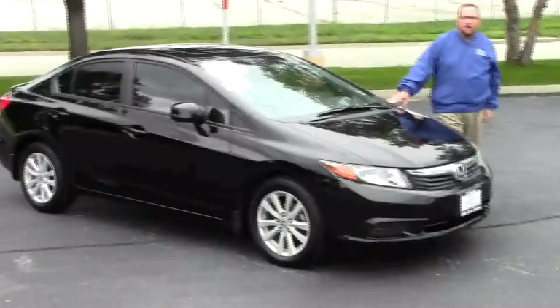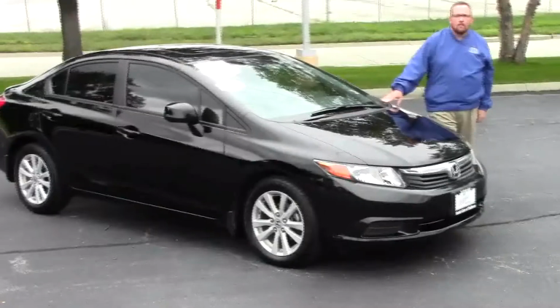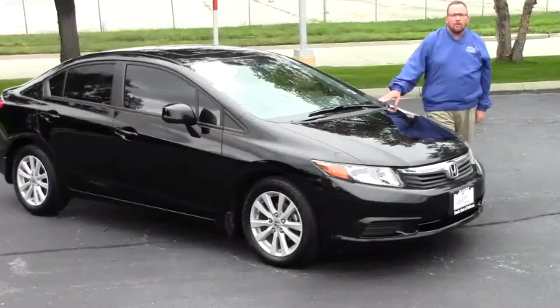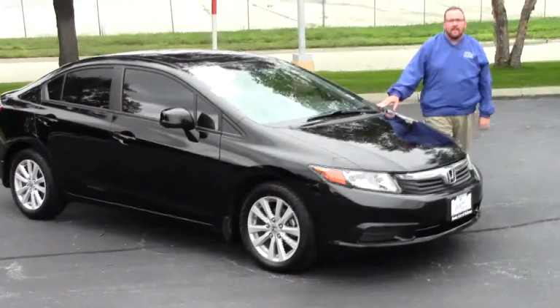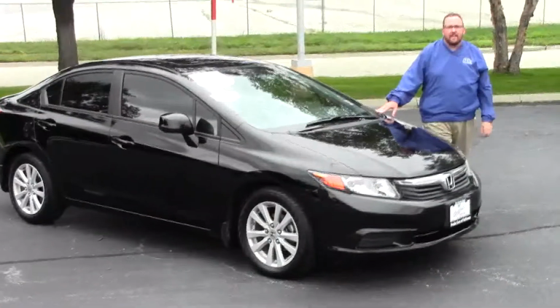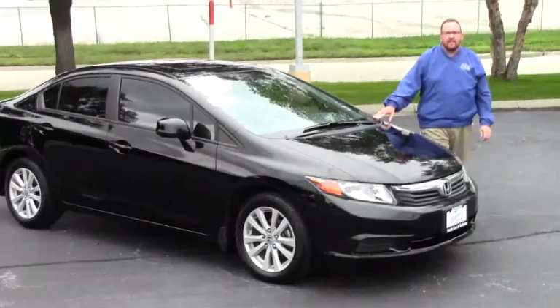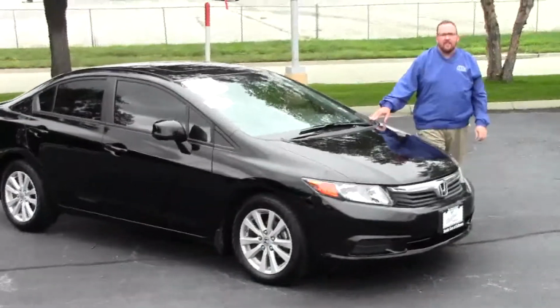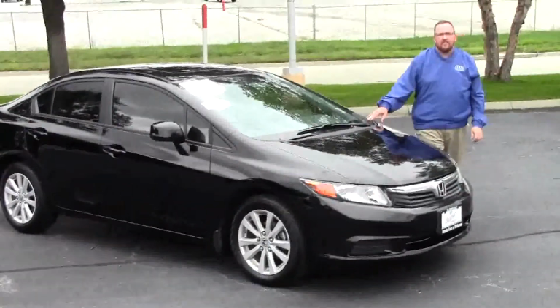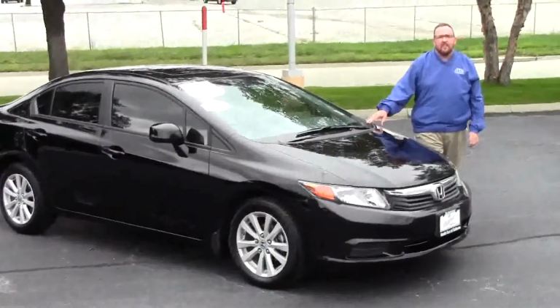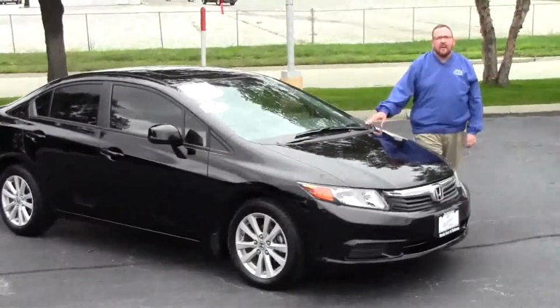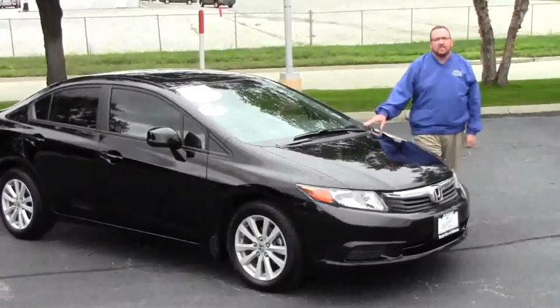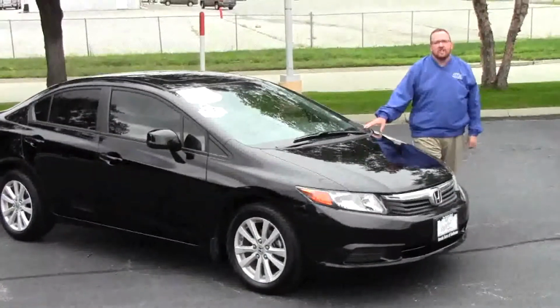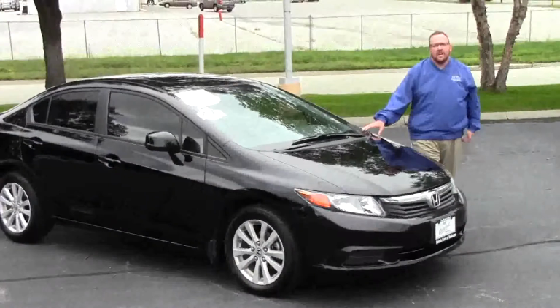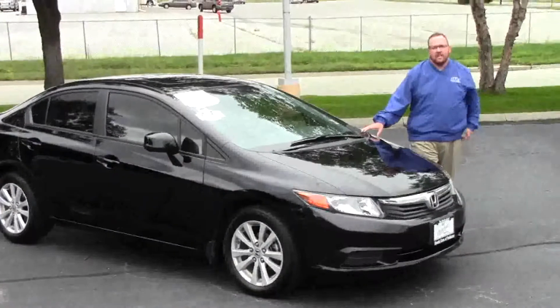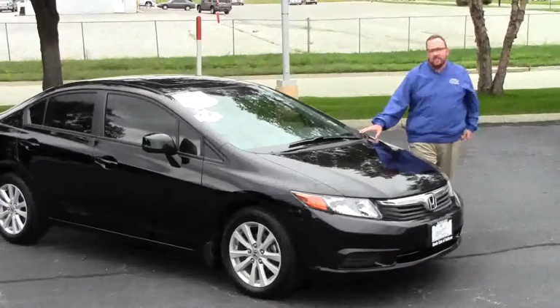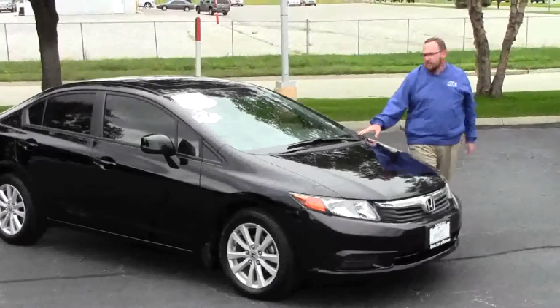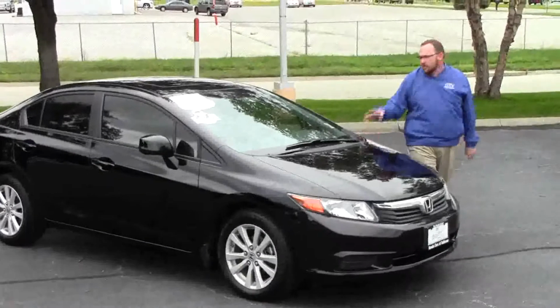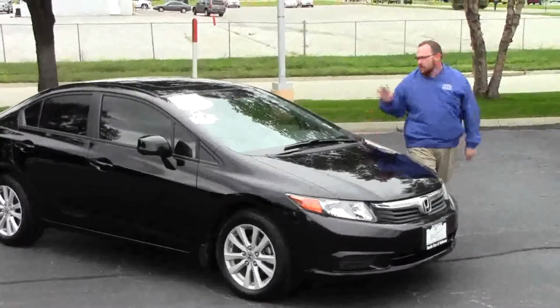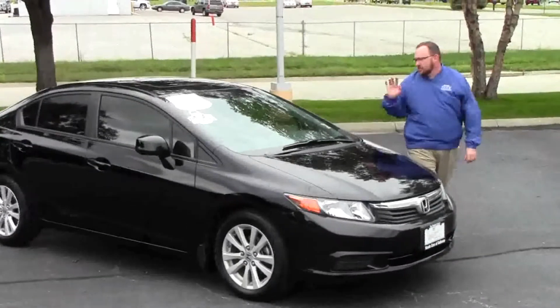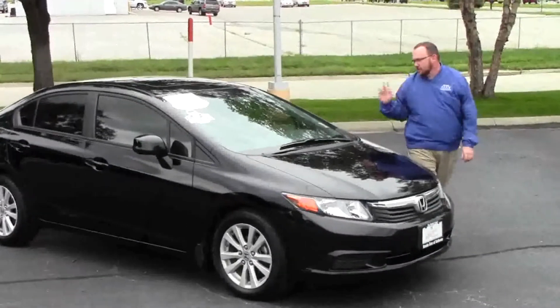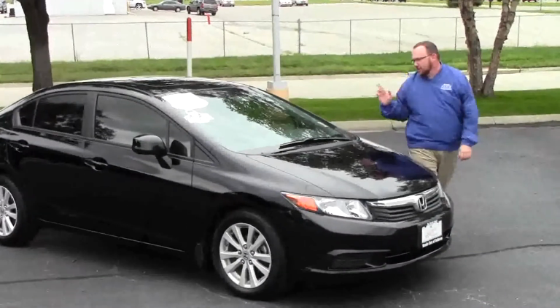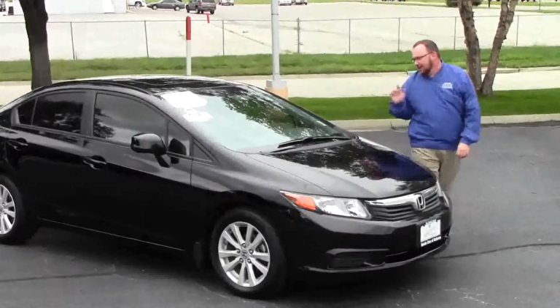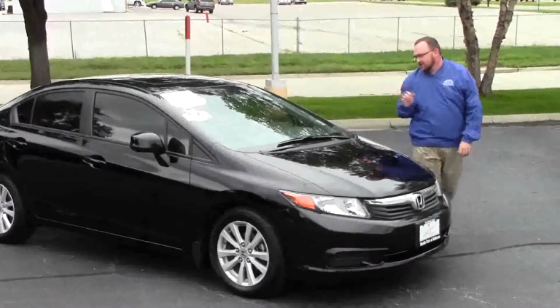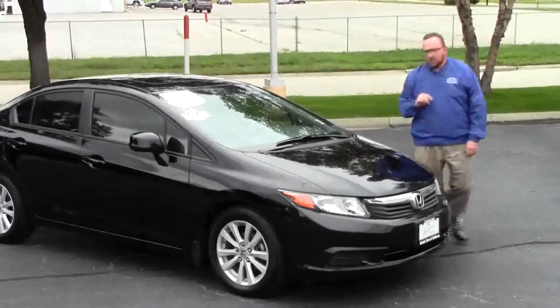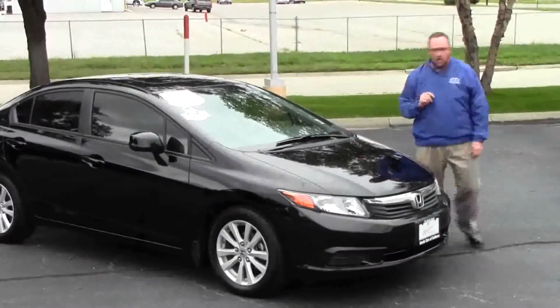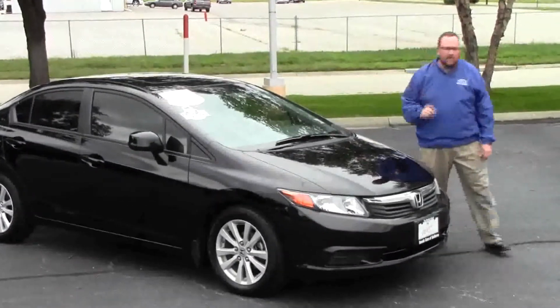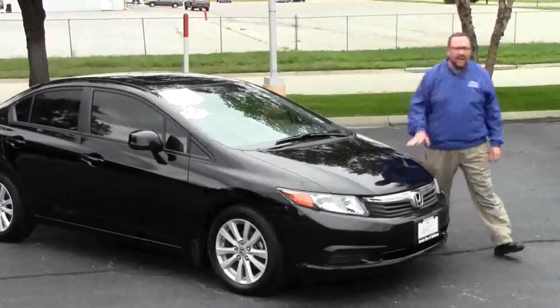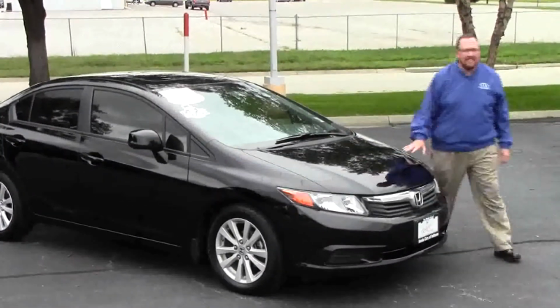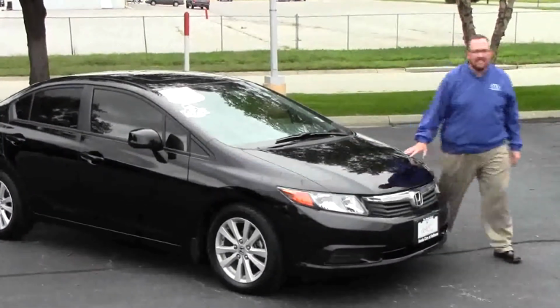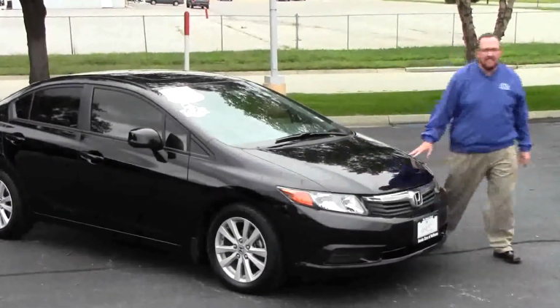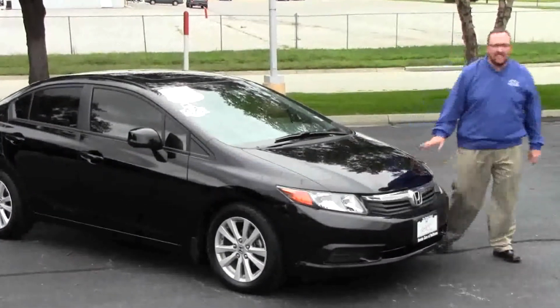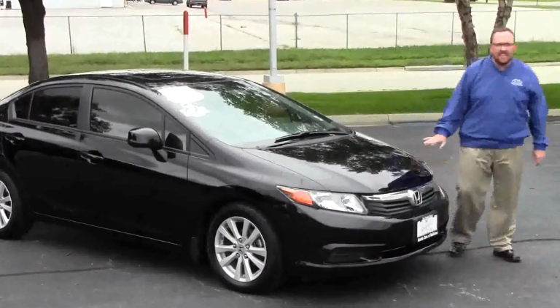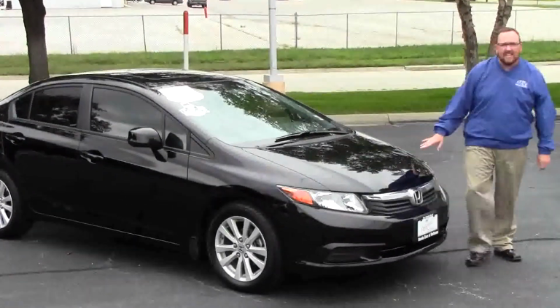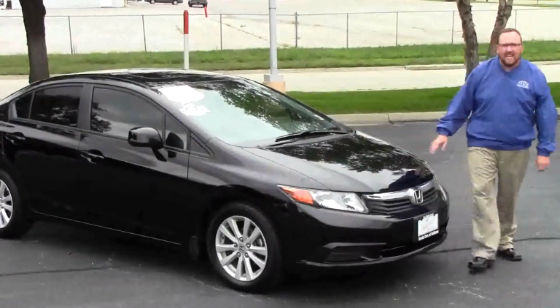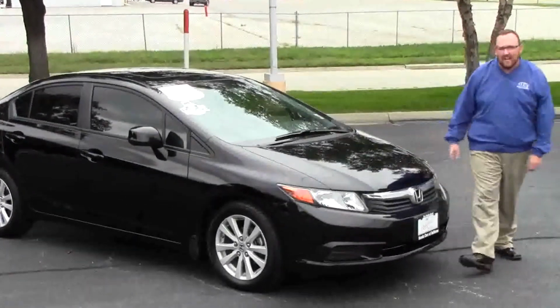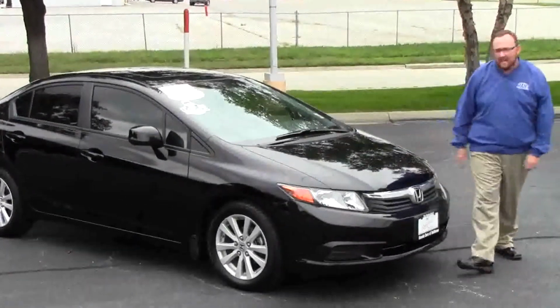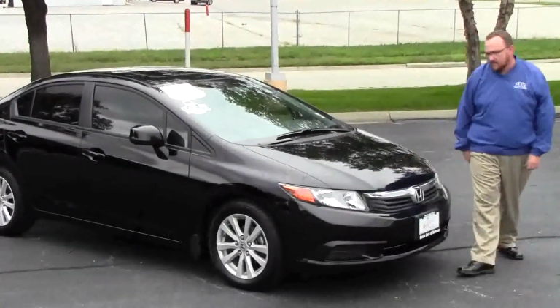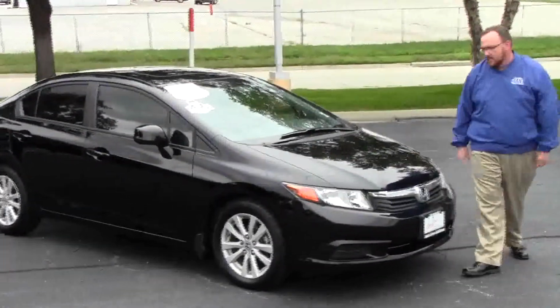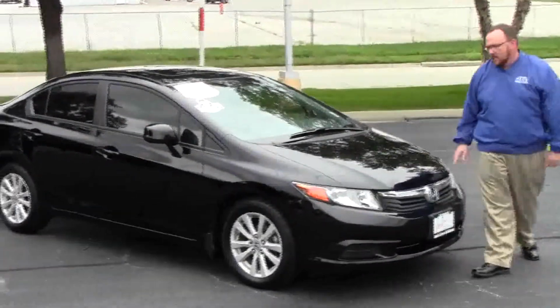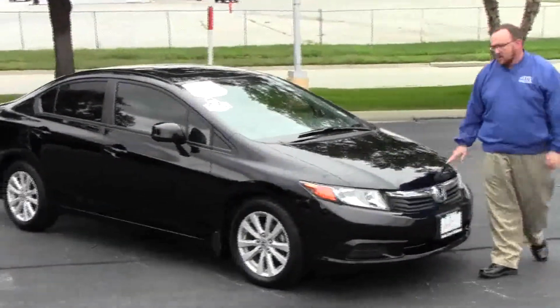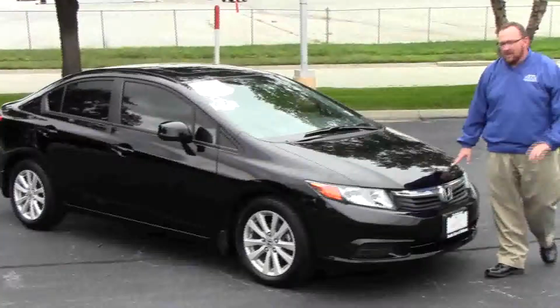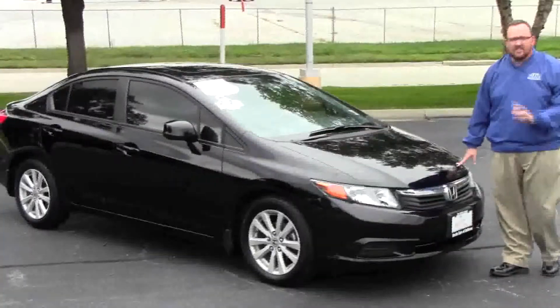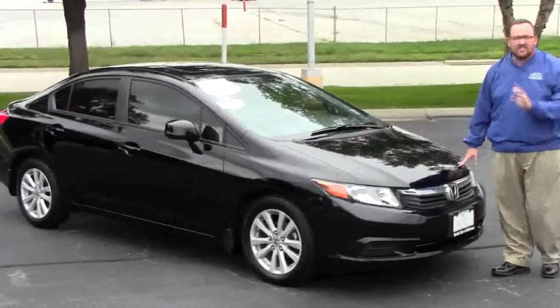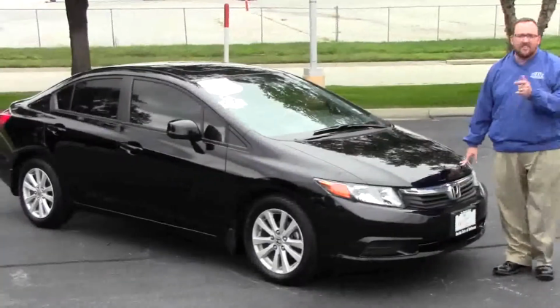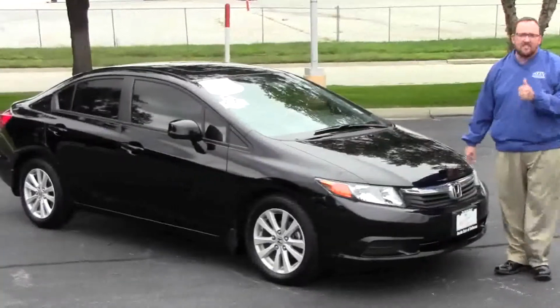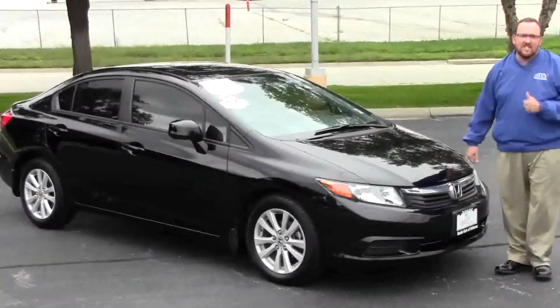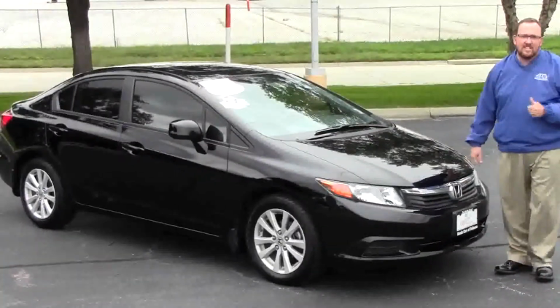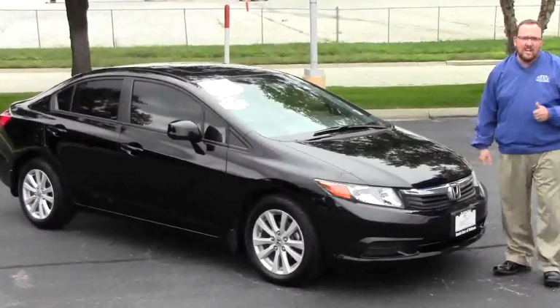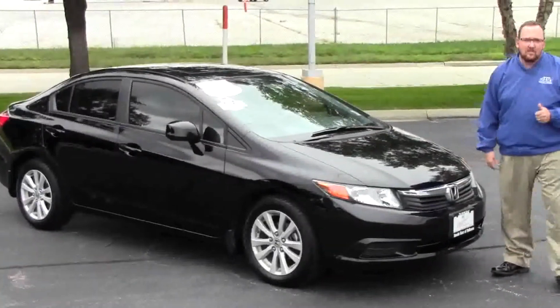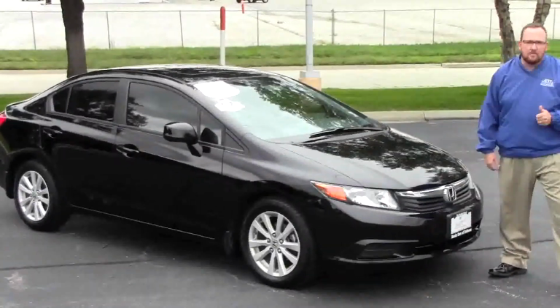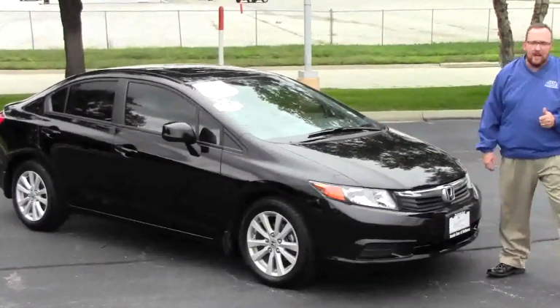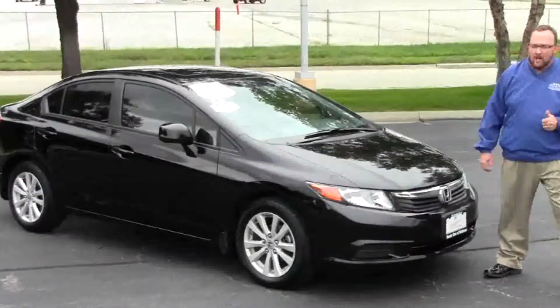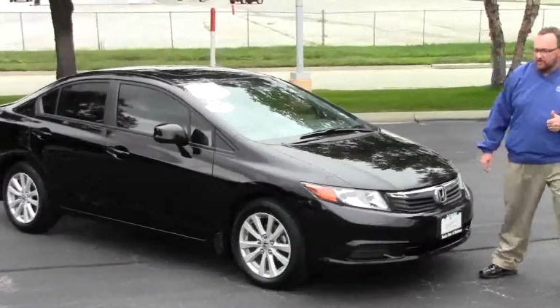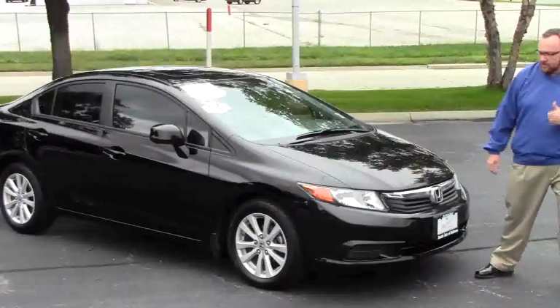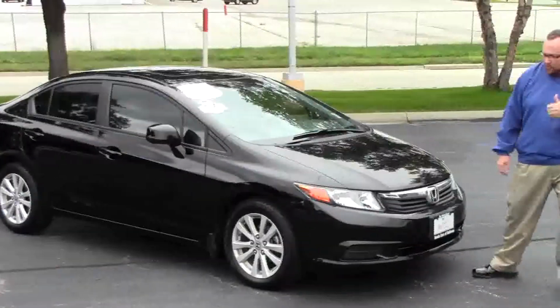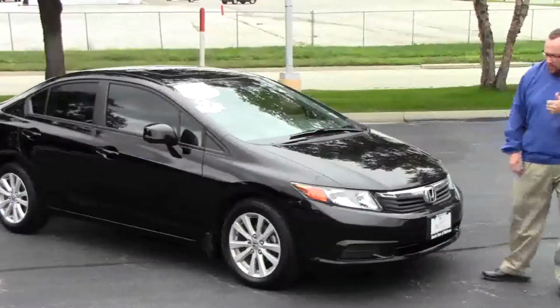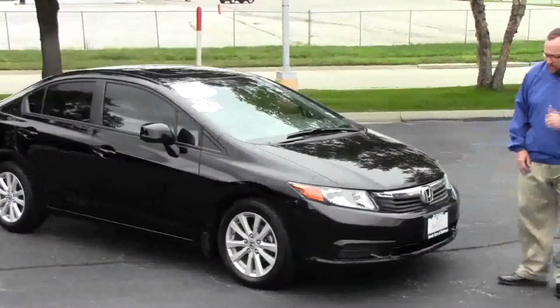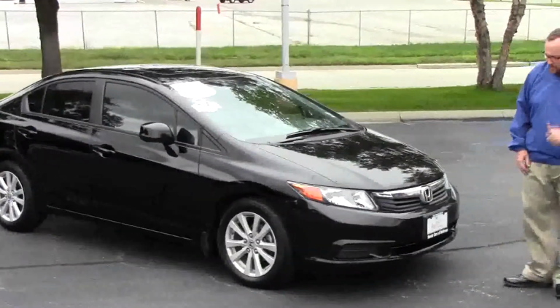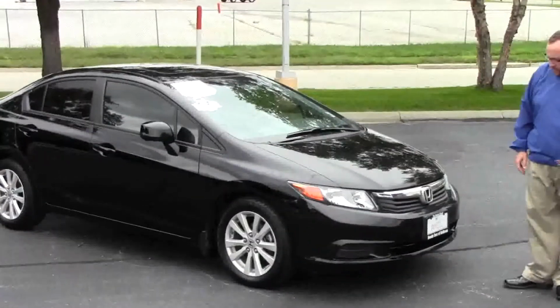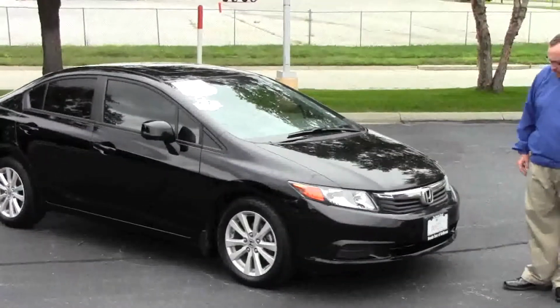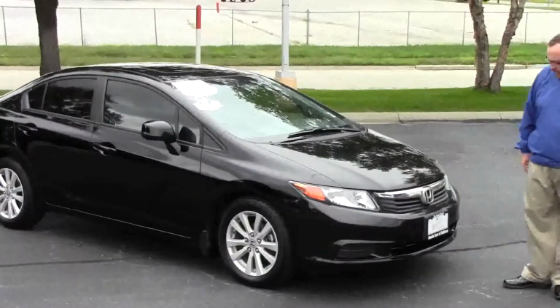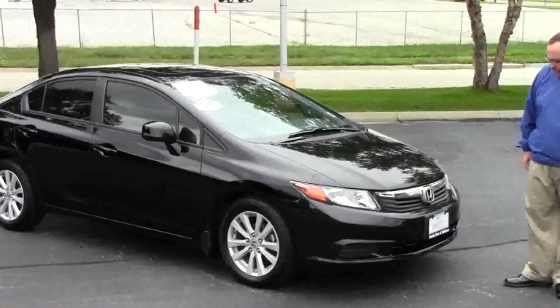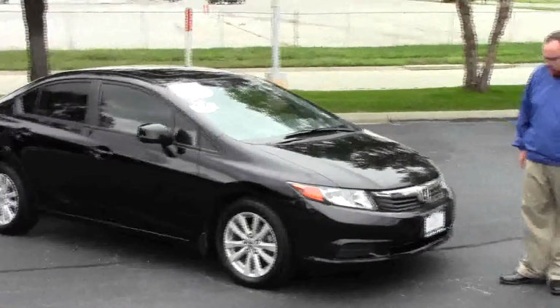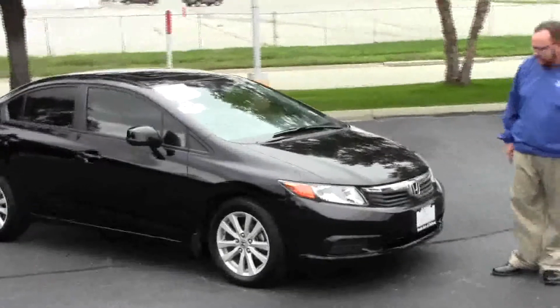Brian Kelly here for the Honda Giant, here to show you this 2012 Honda Civic EX. It only has 17,000 miles and it's a one owner new car trade.